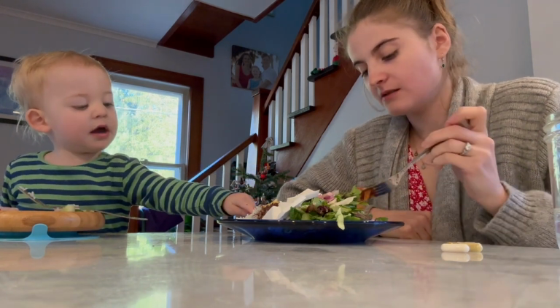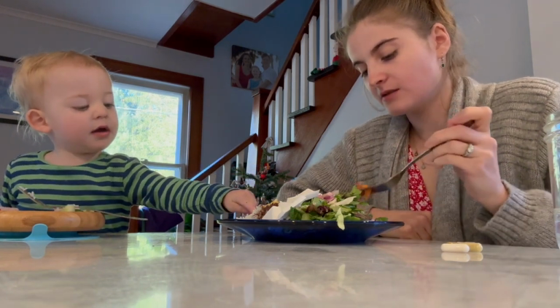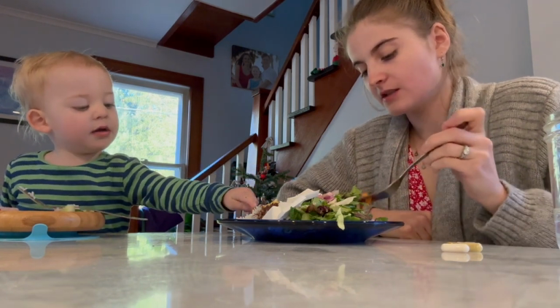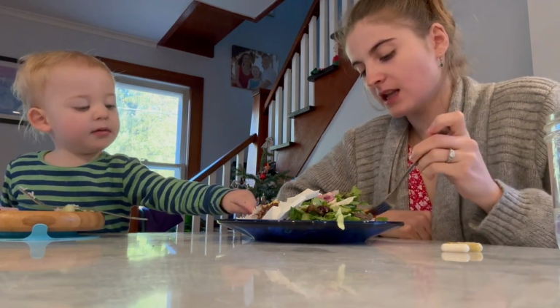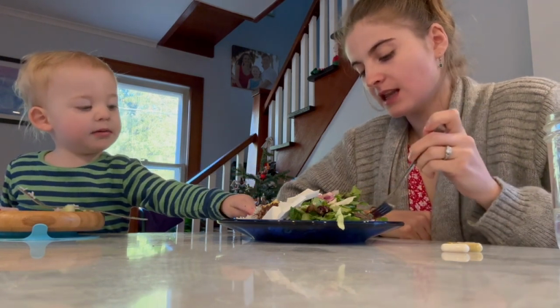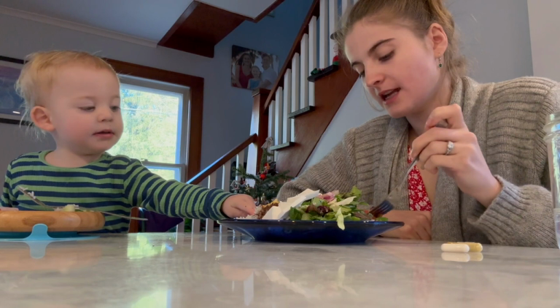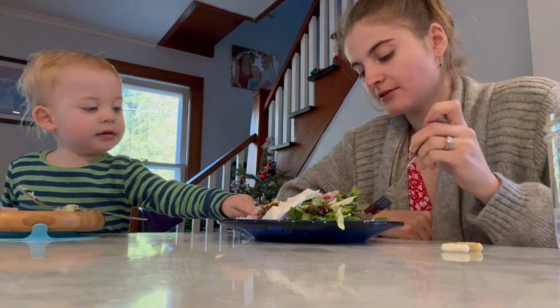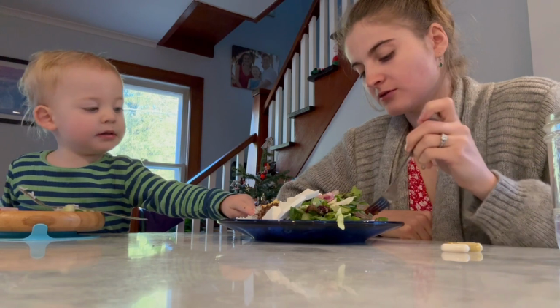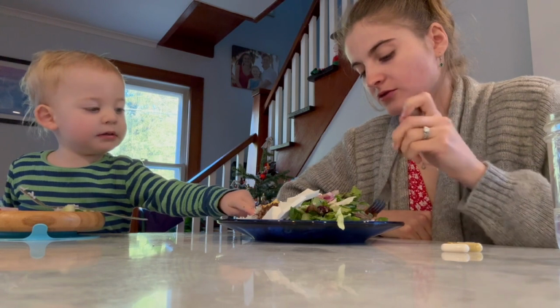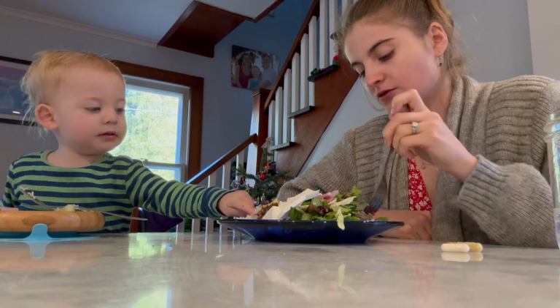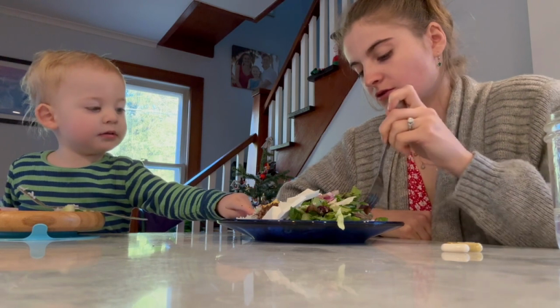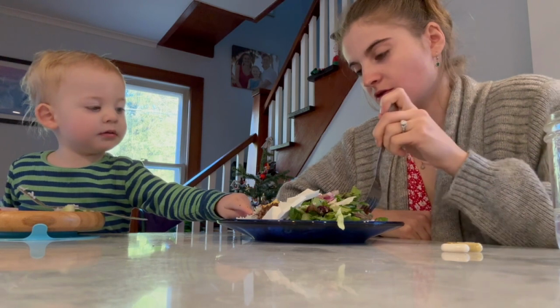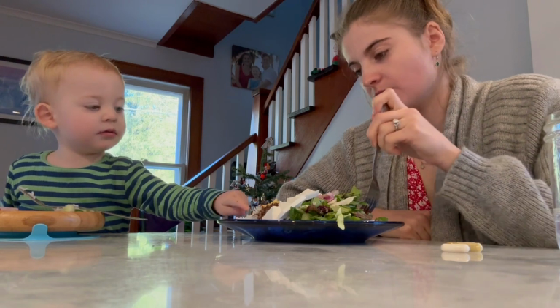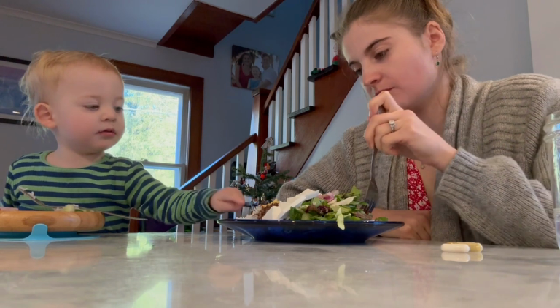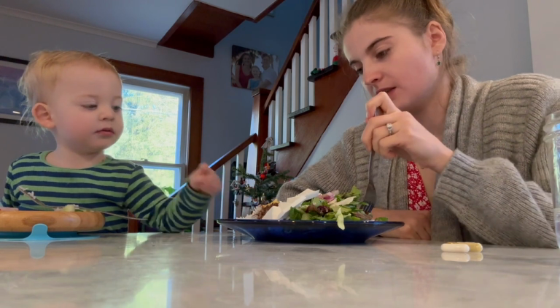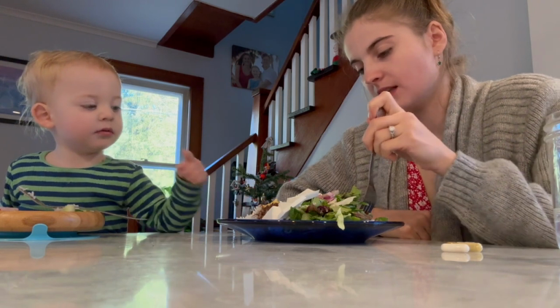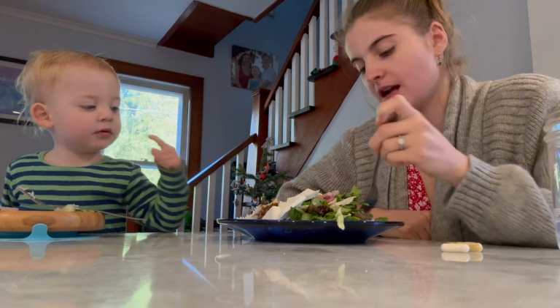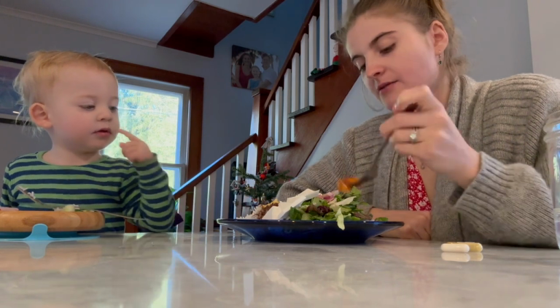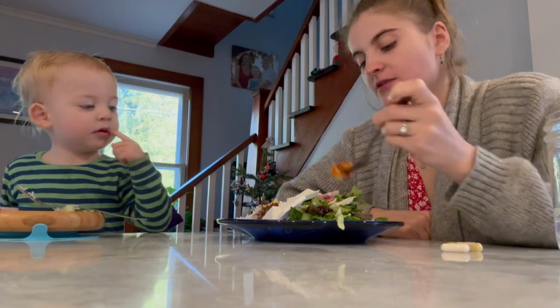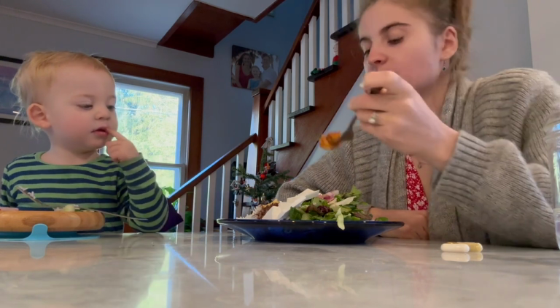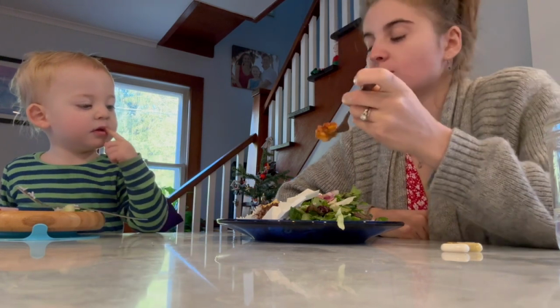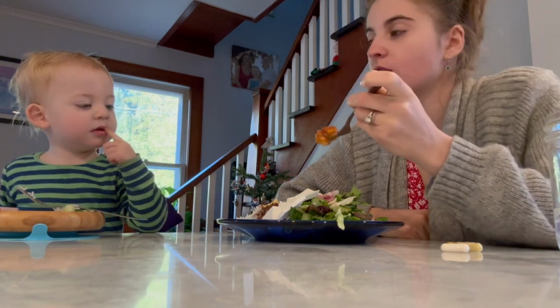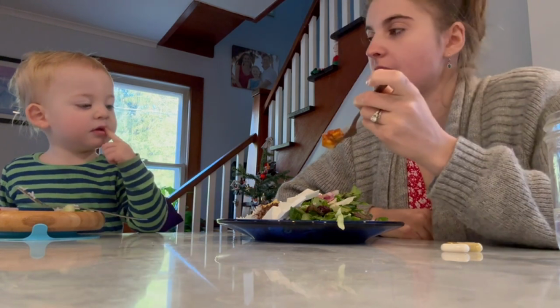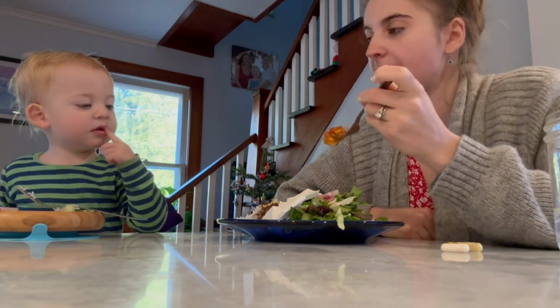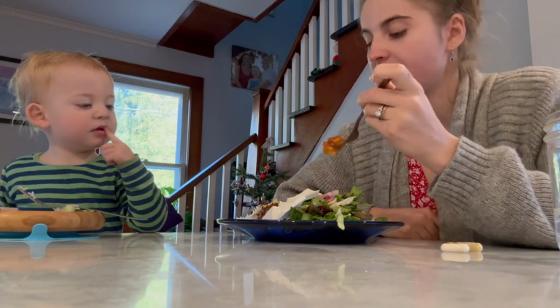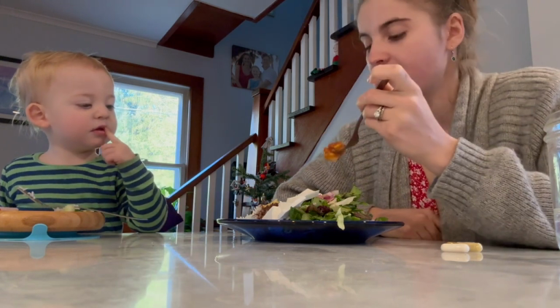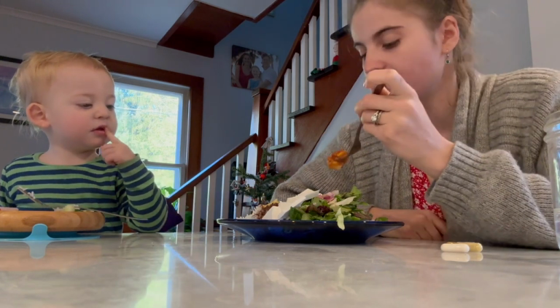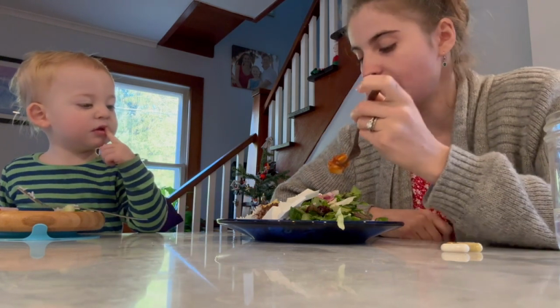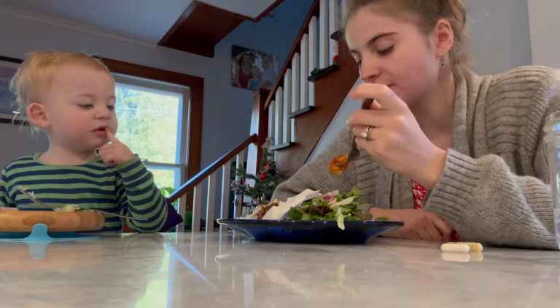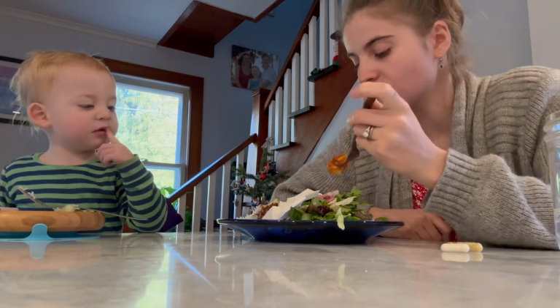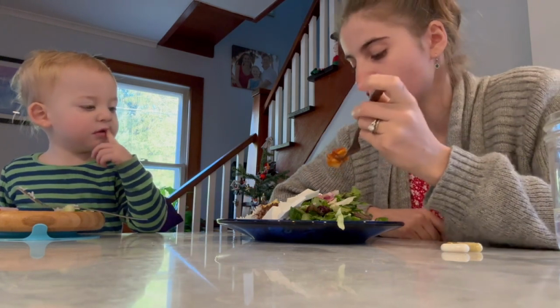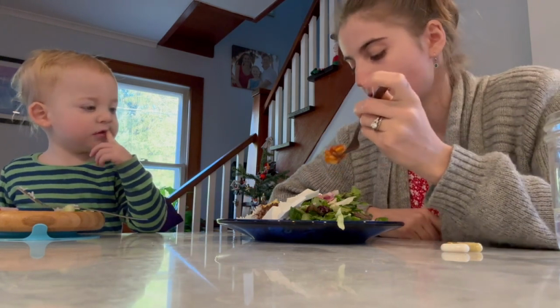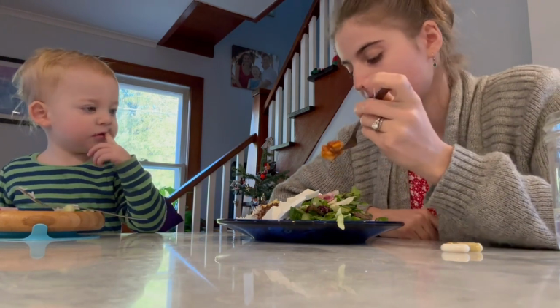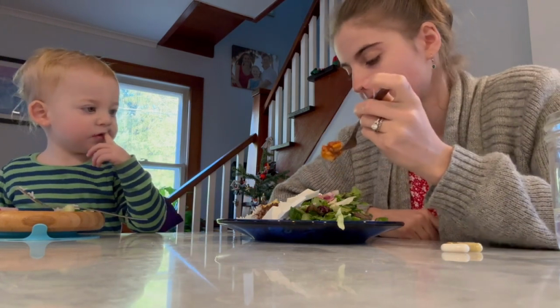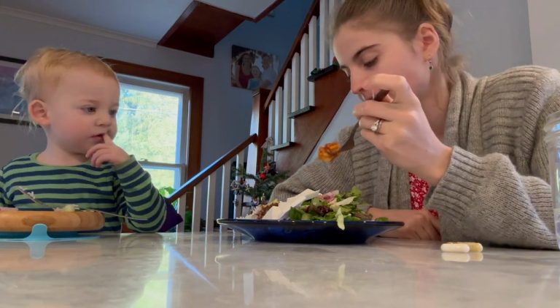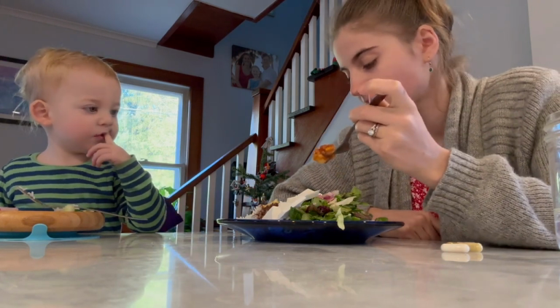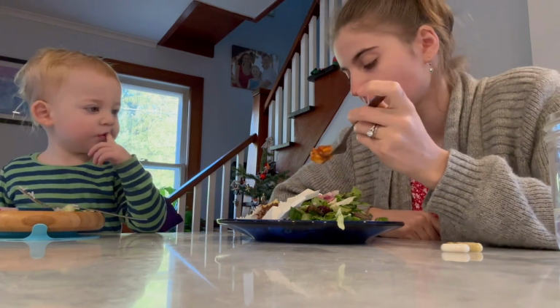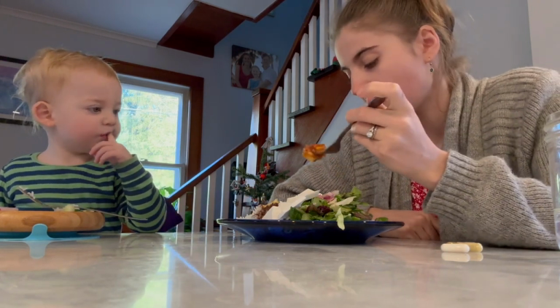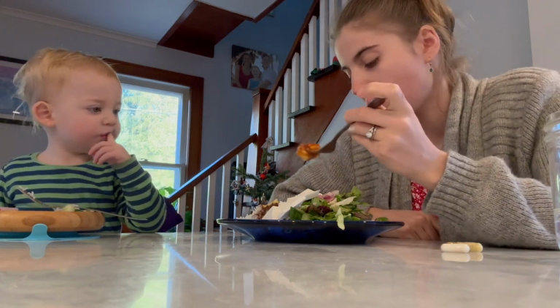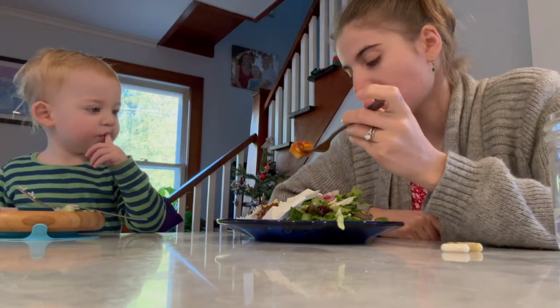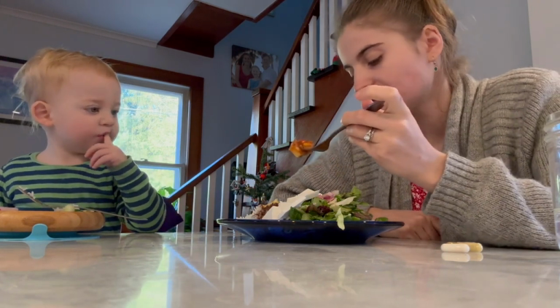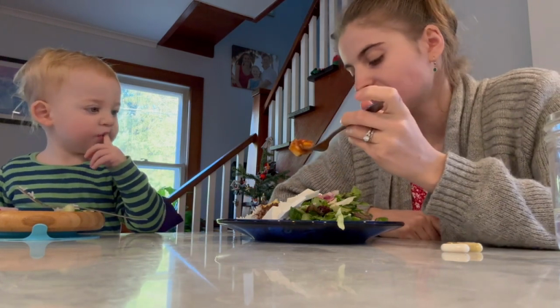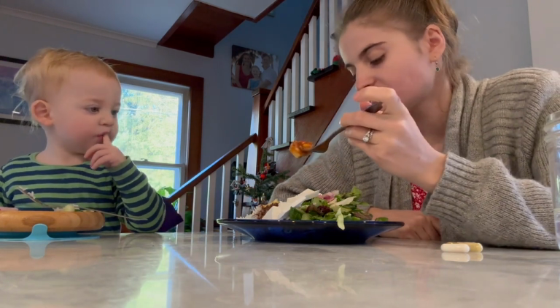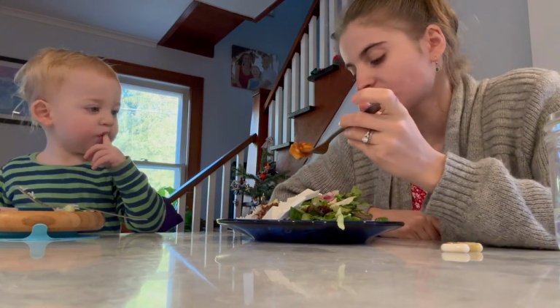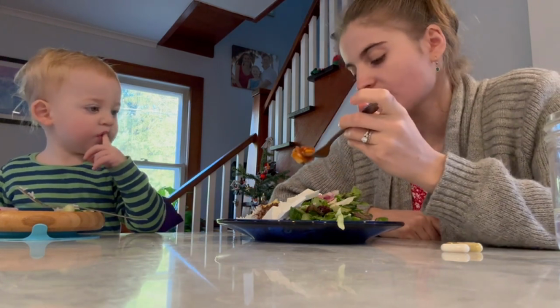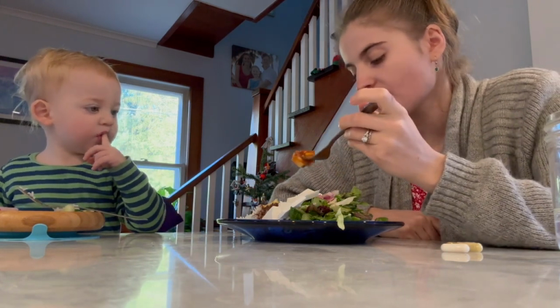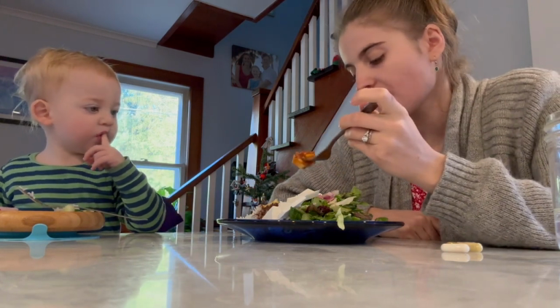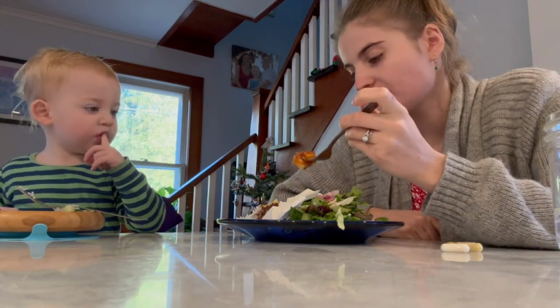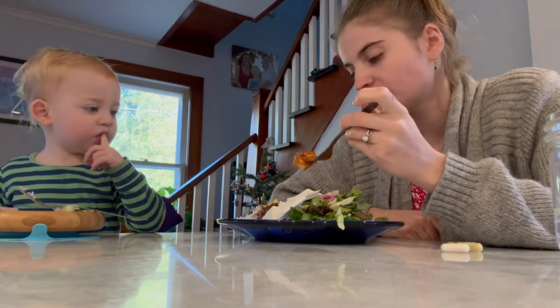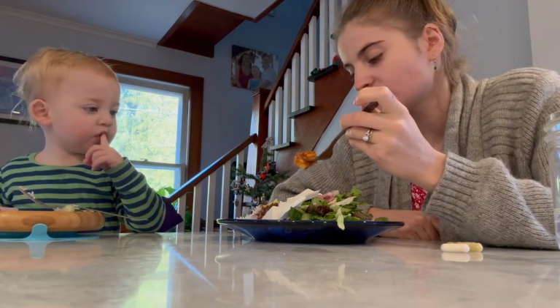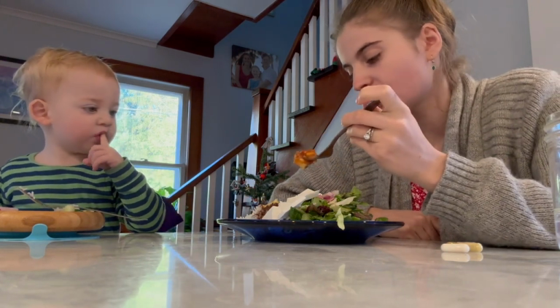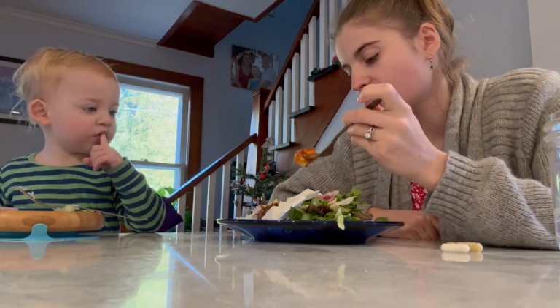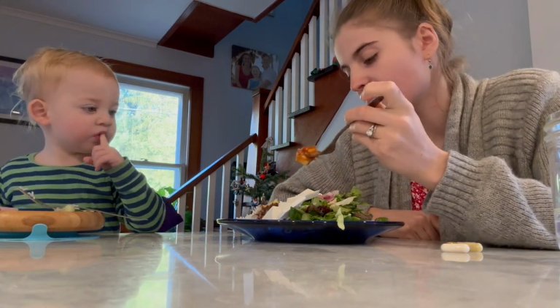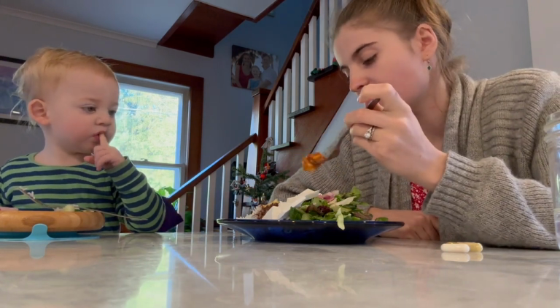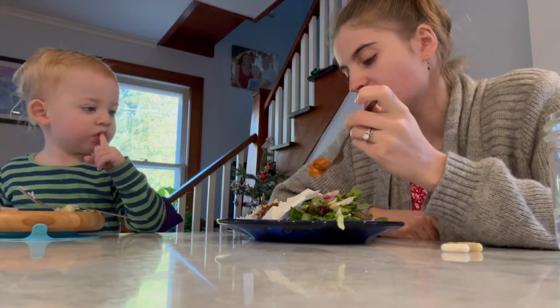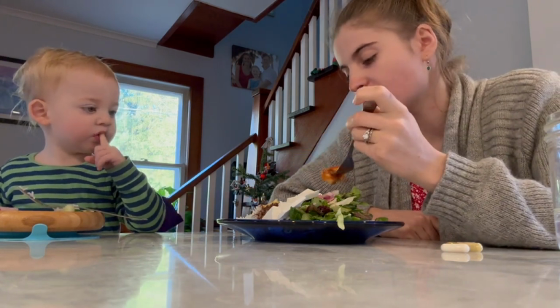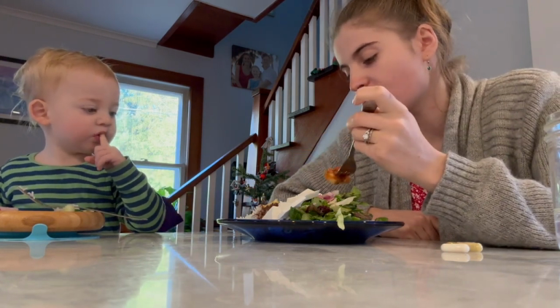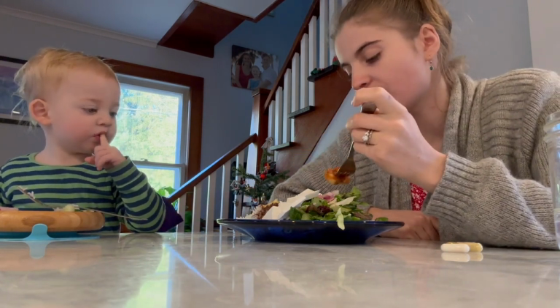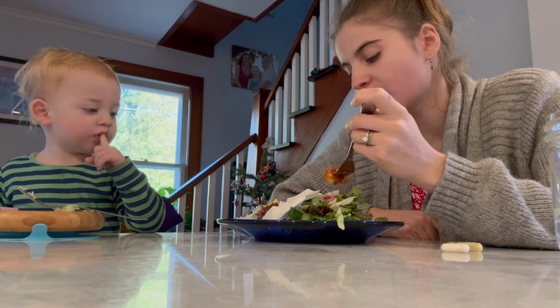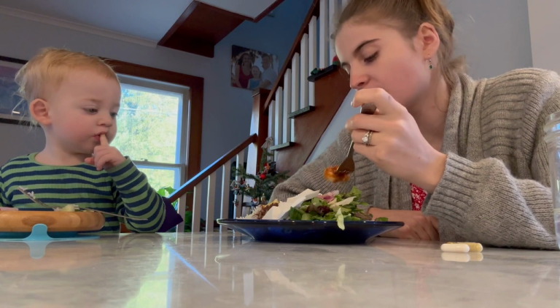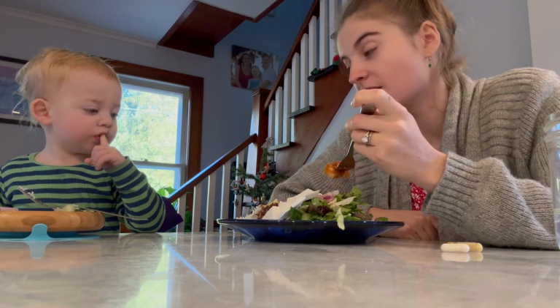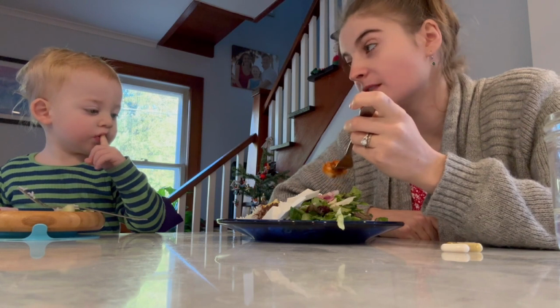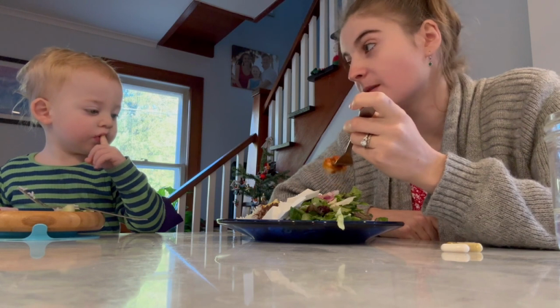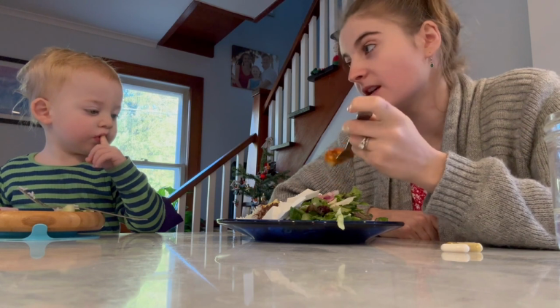It was a lentil soup, but now it's more like a lentil curry without the curry spice.